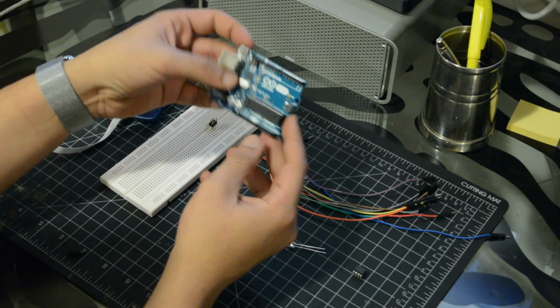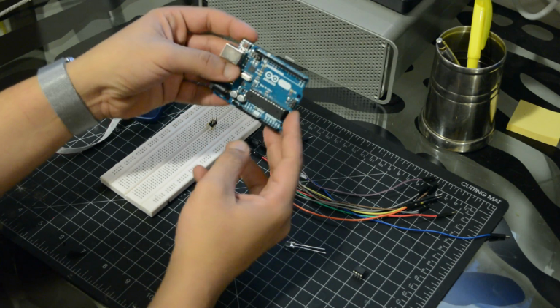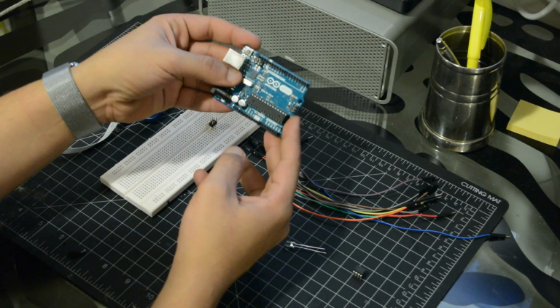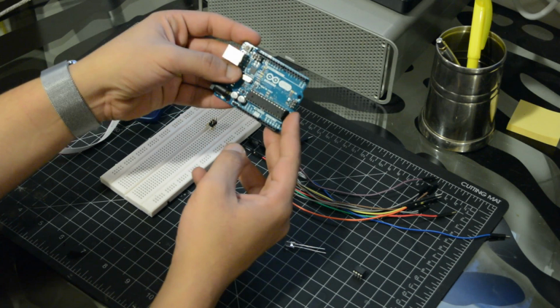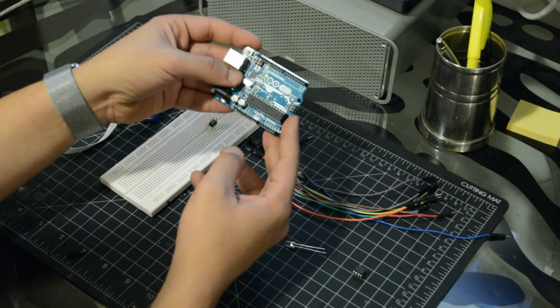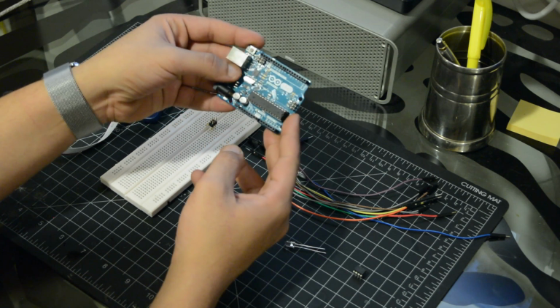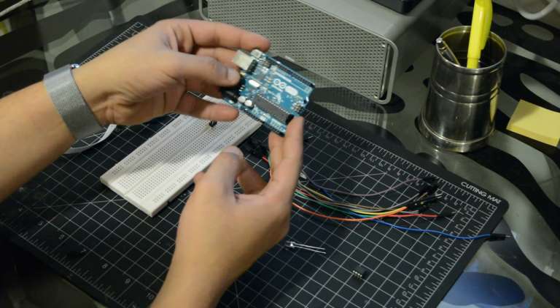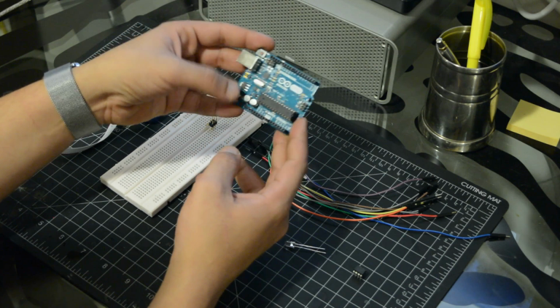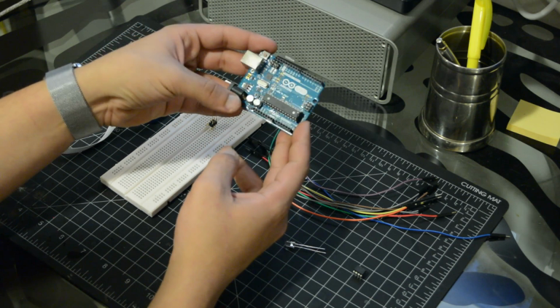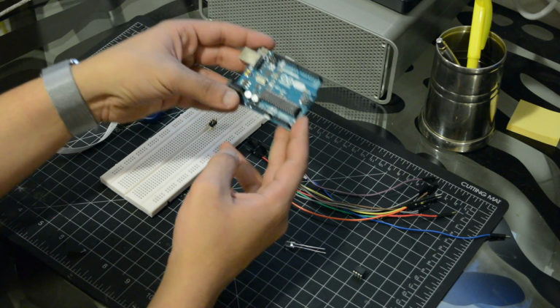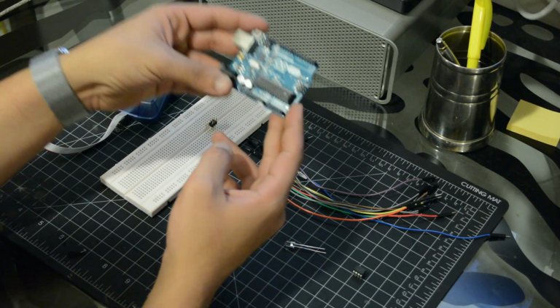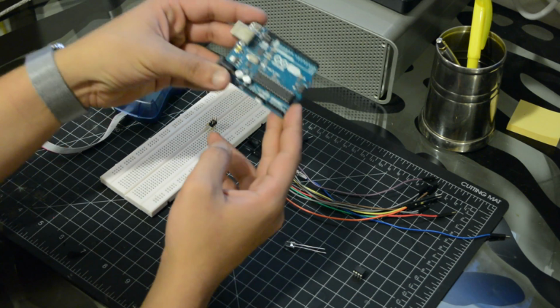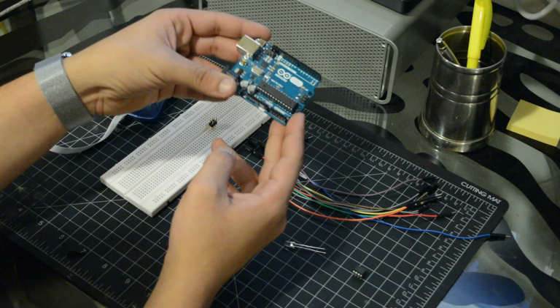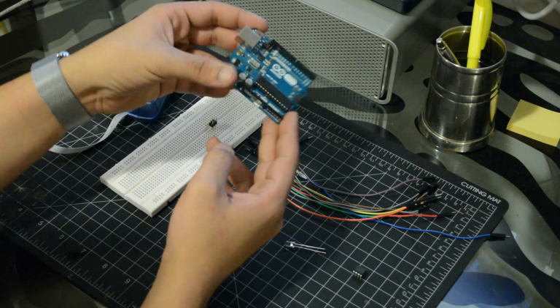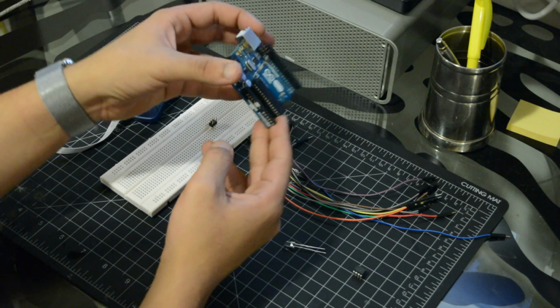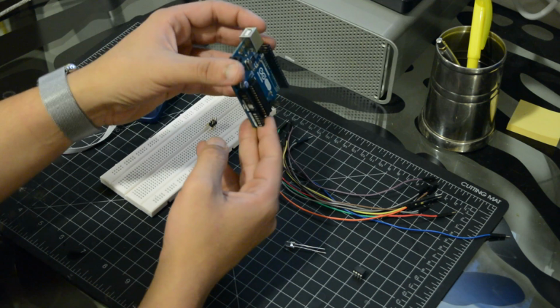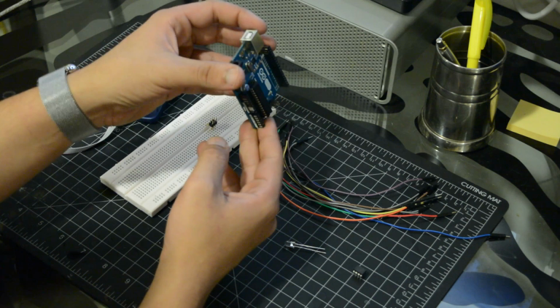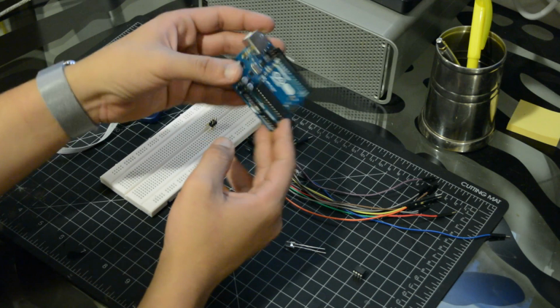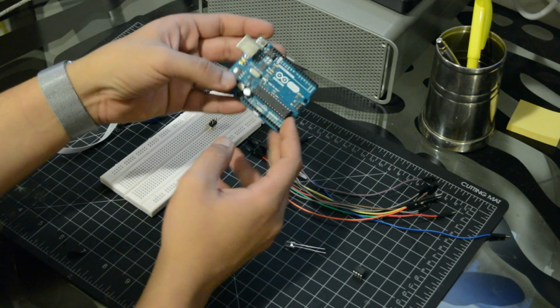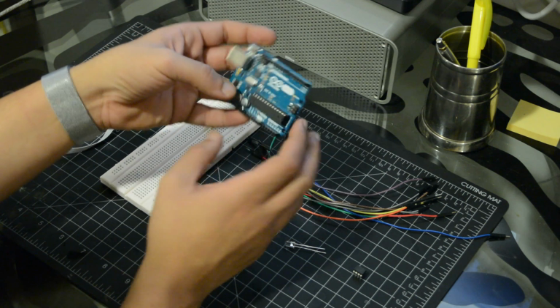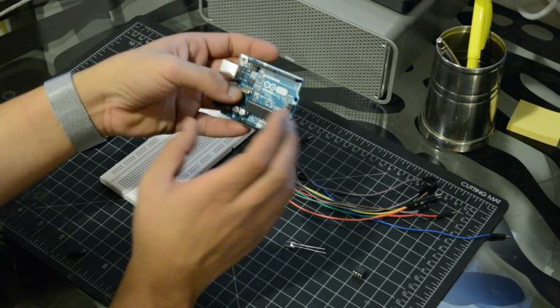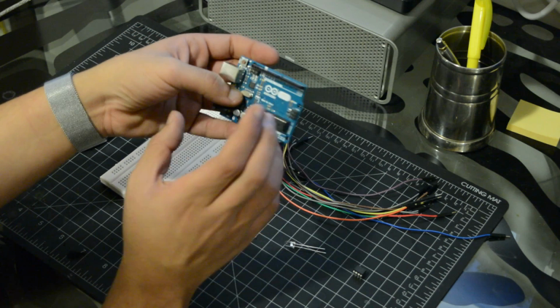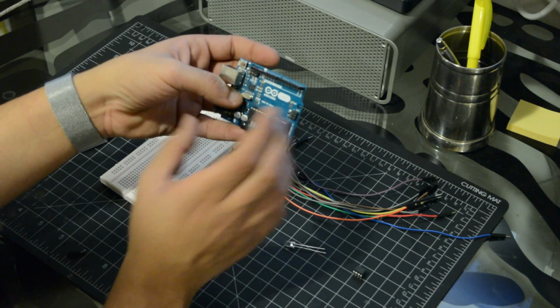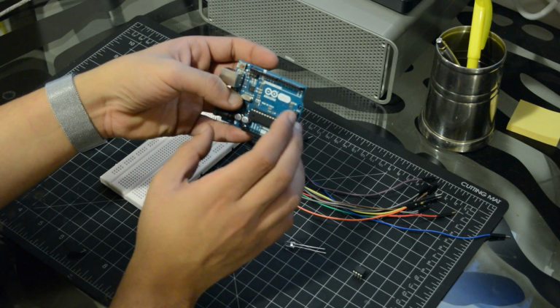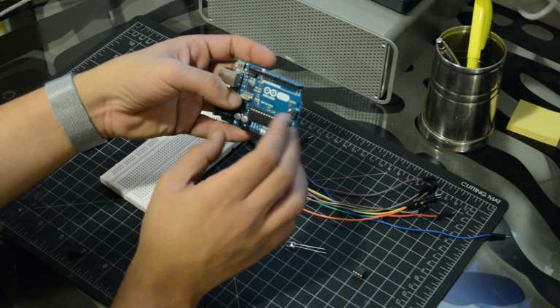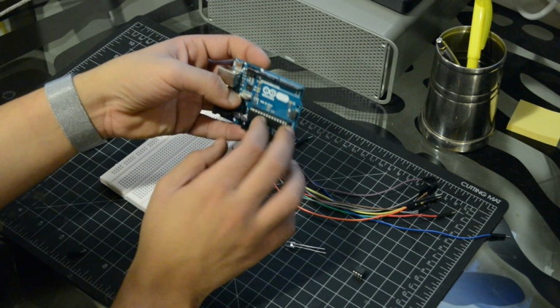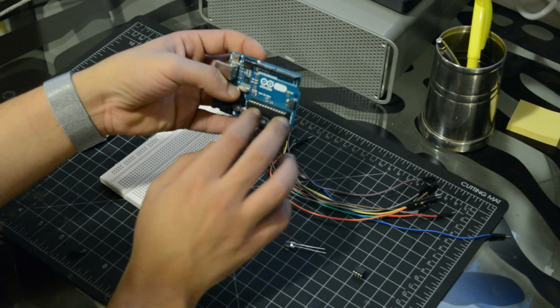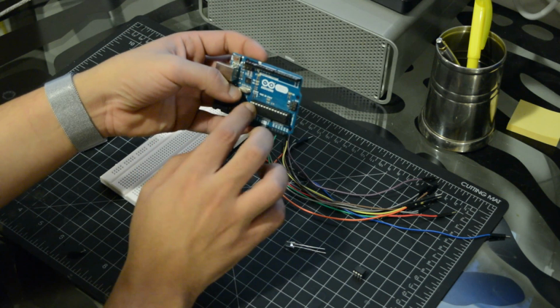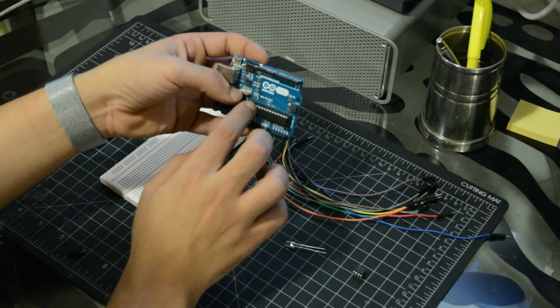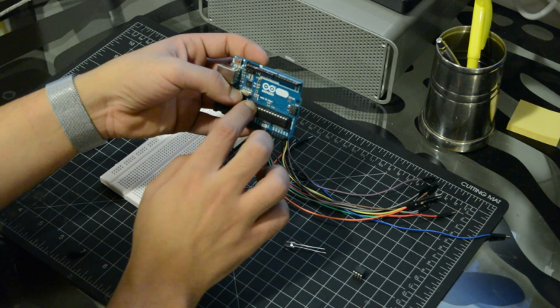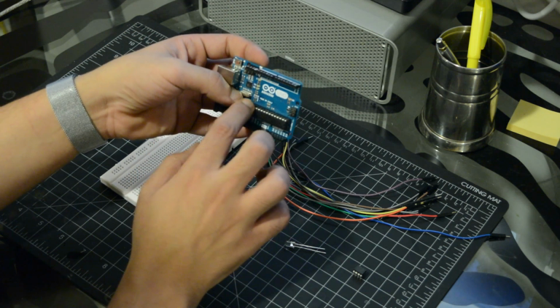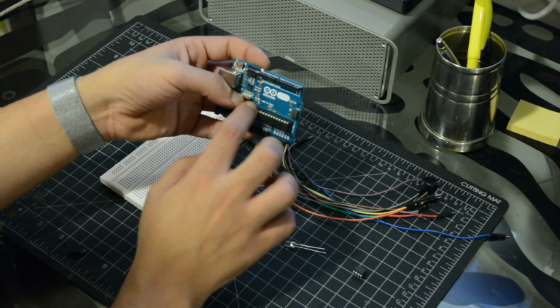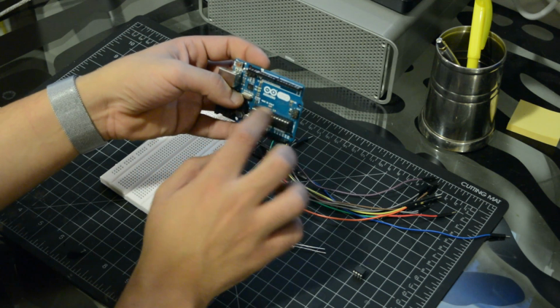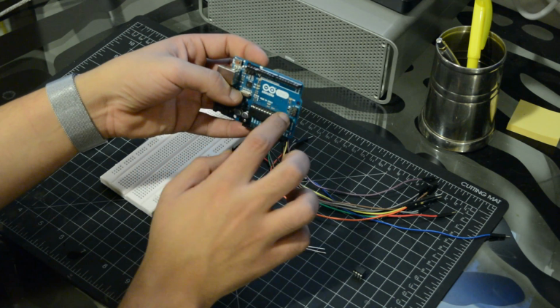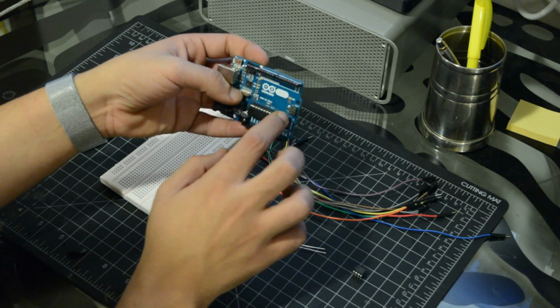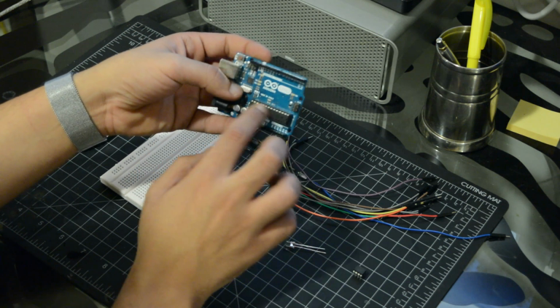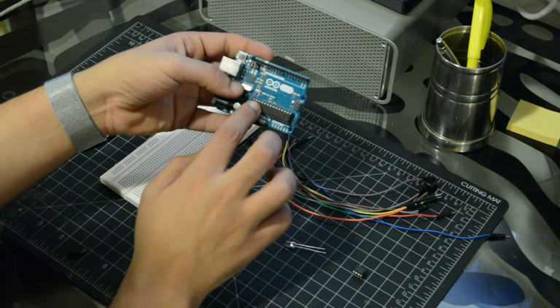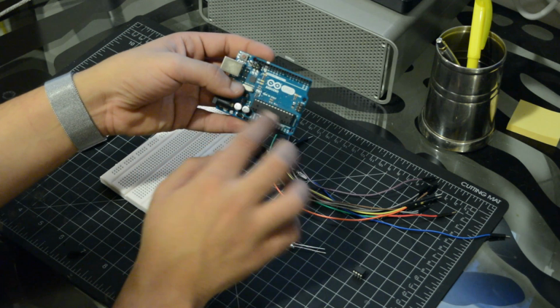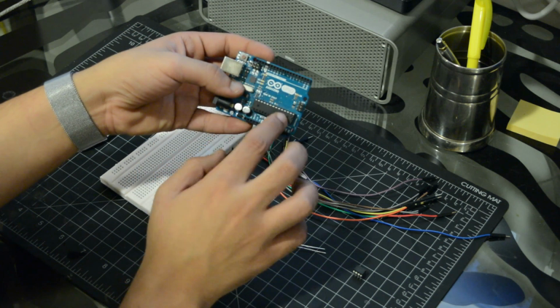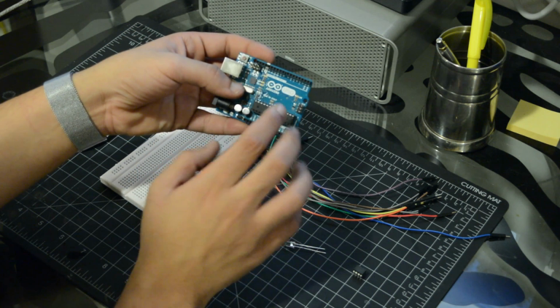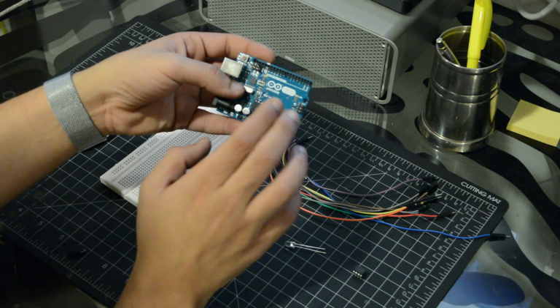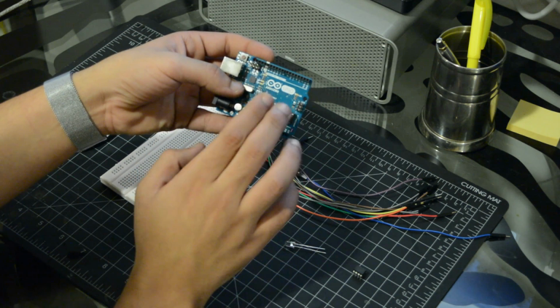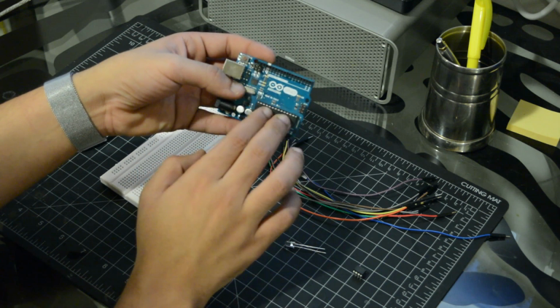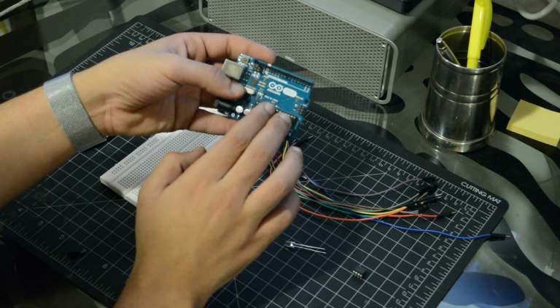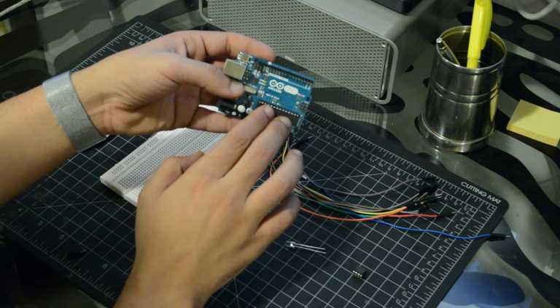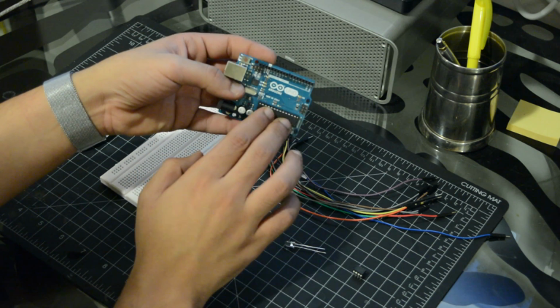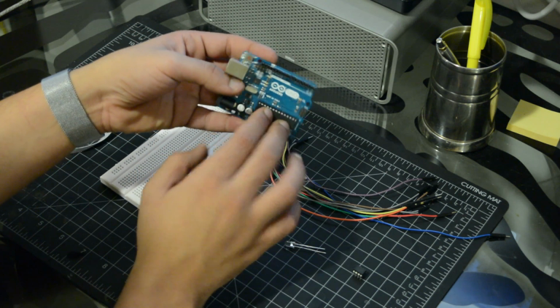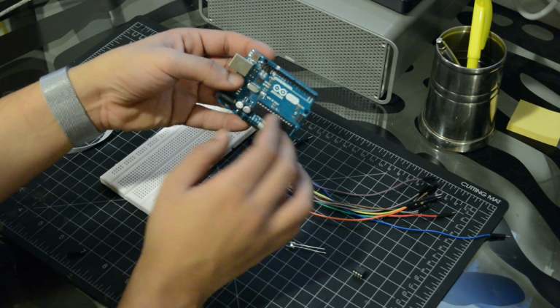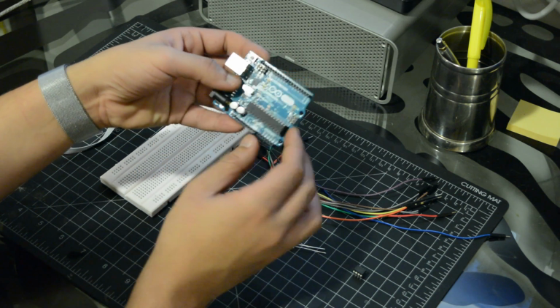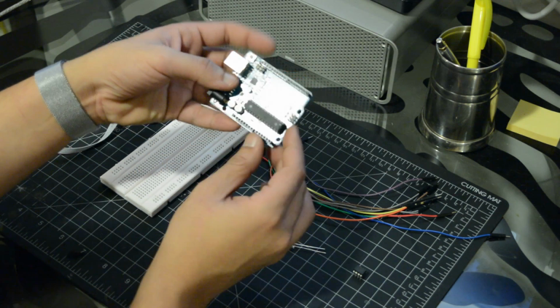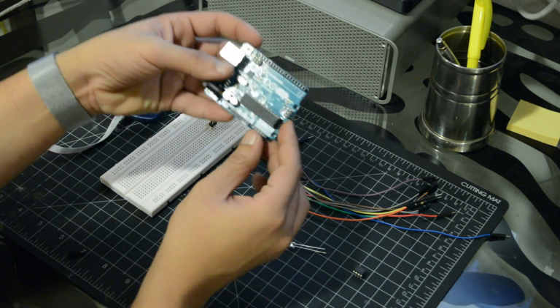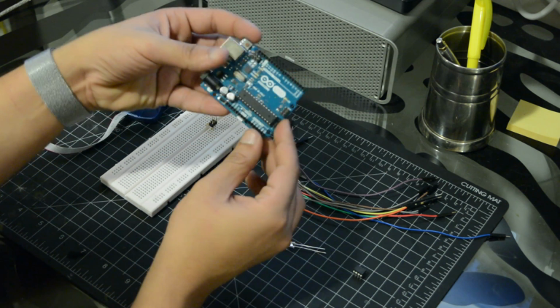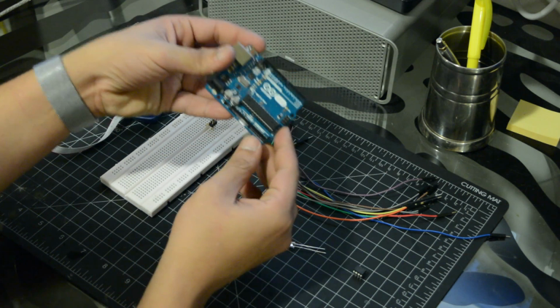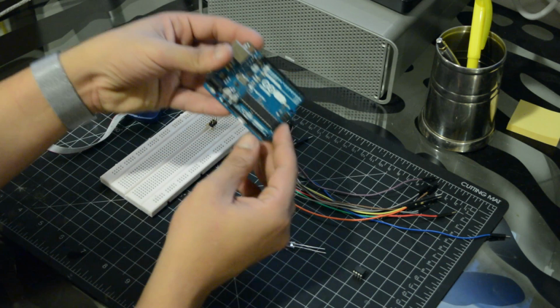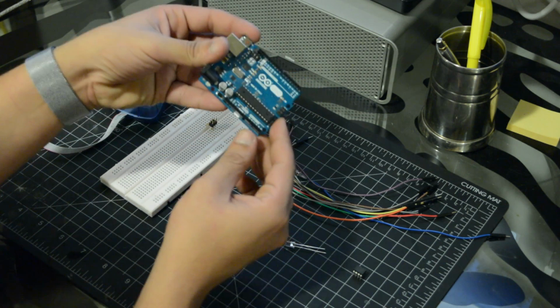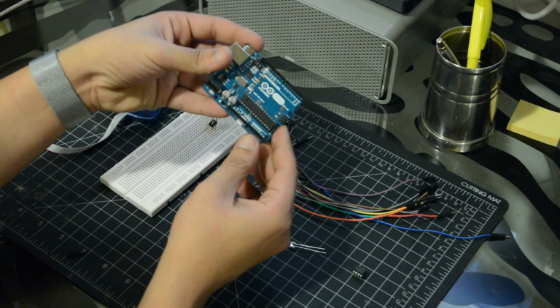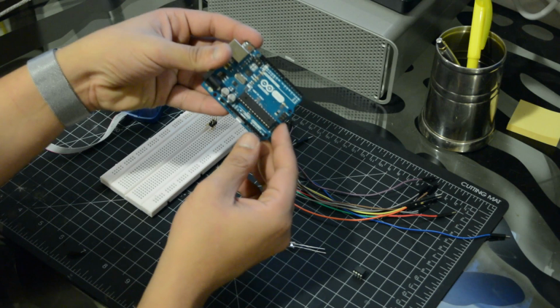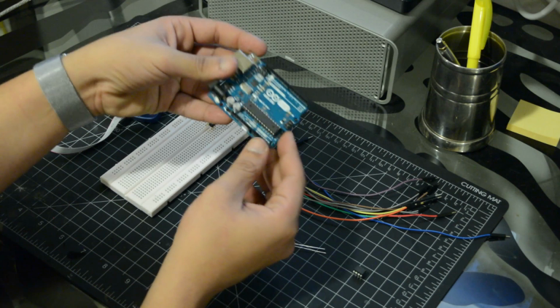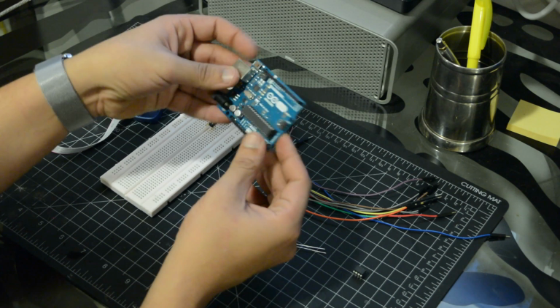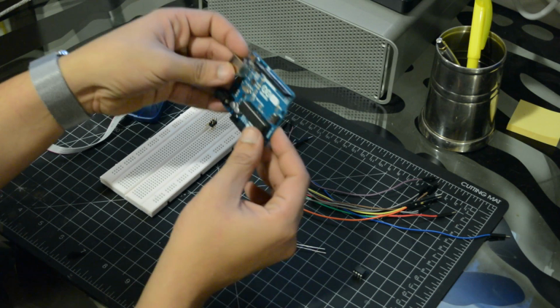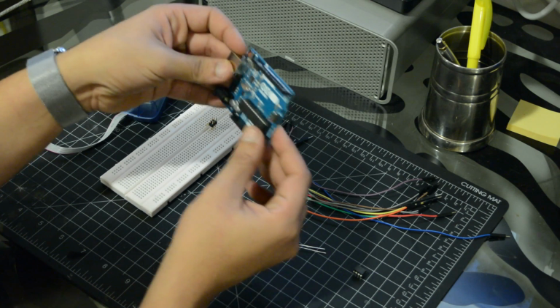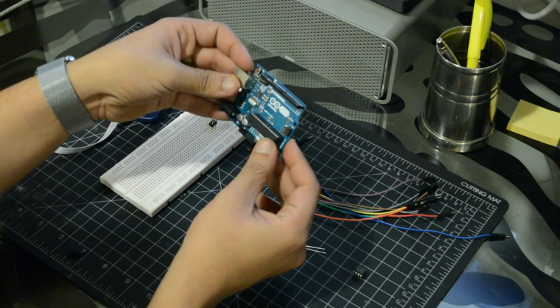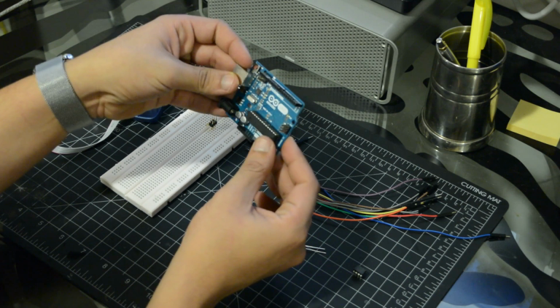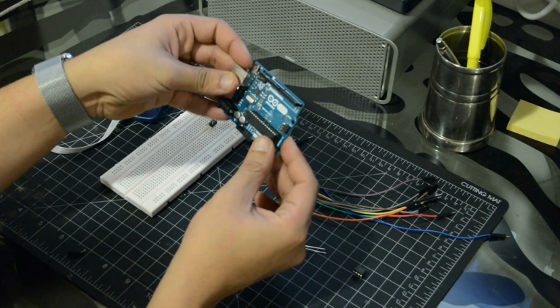Hi and welcome to this tutorial. If you have a small project that uses only a few pins, you might be able to shrink it to a single chip.